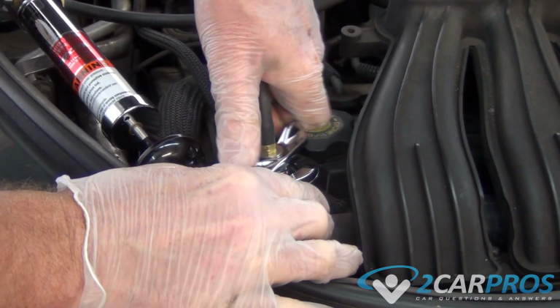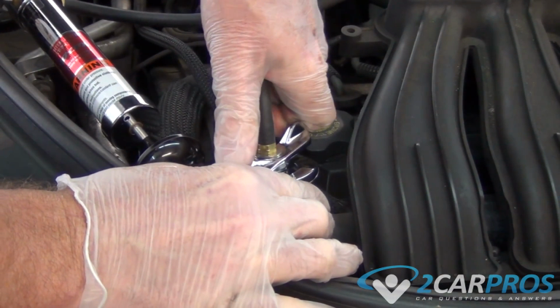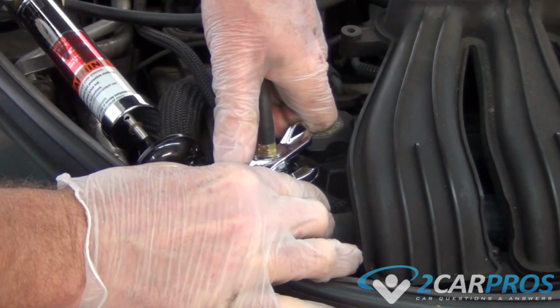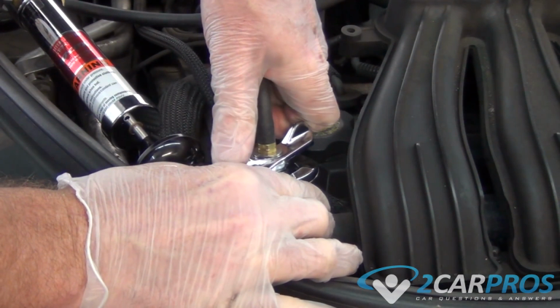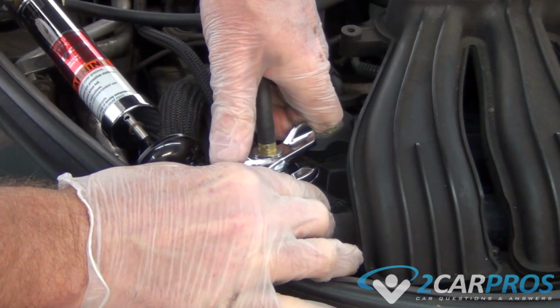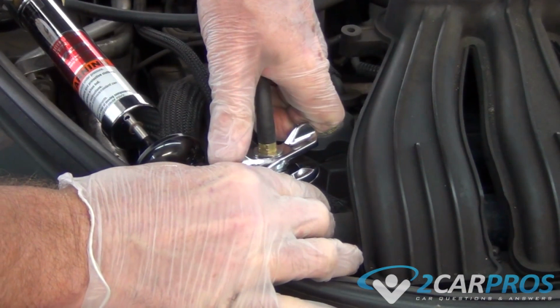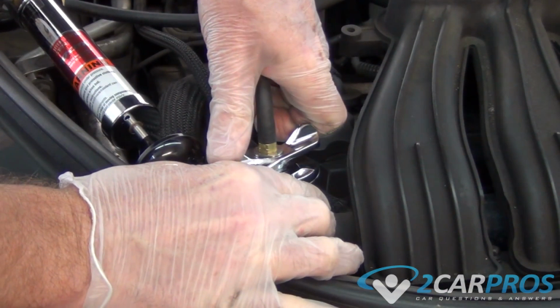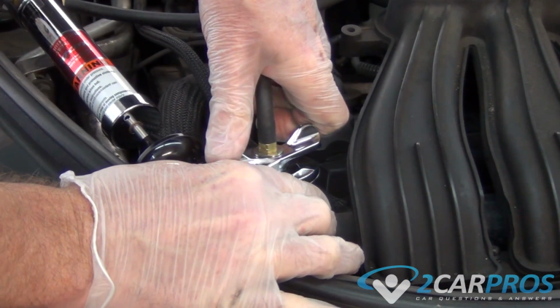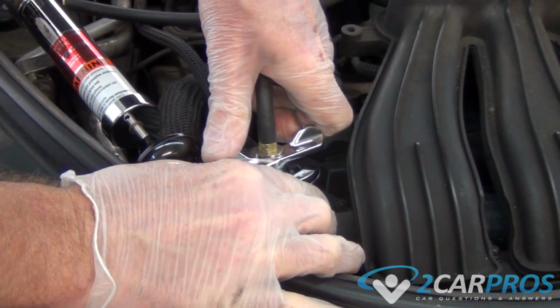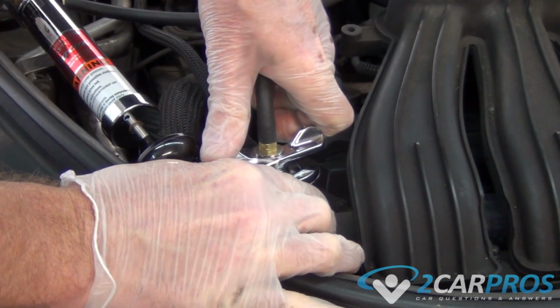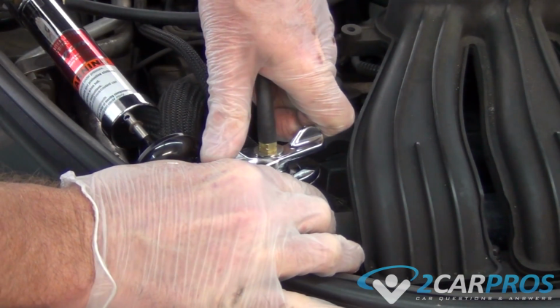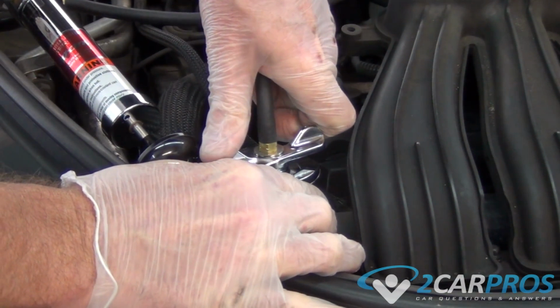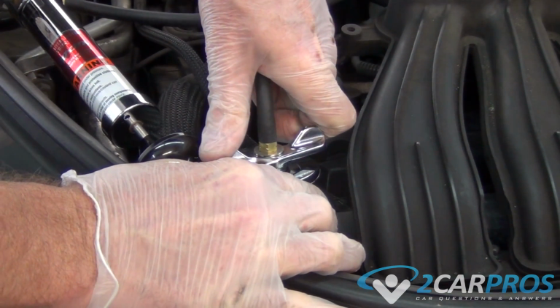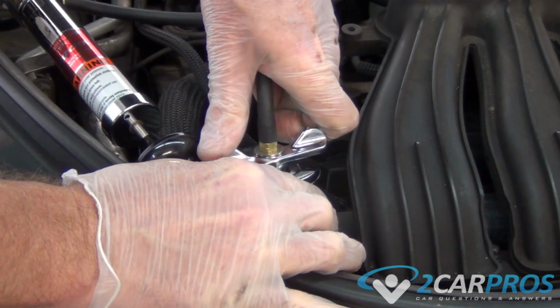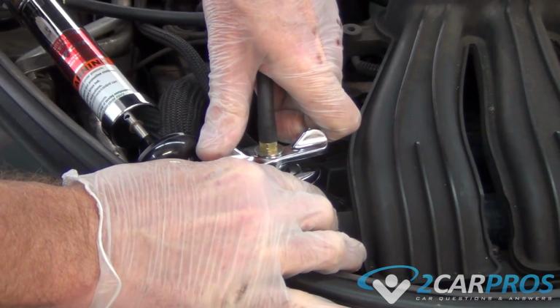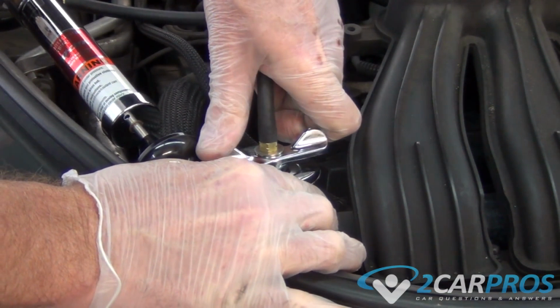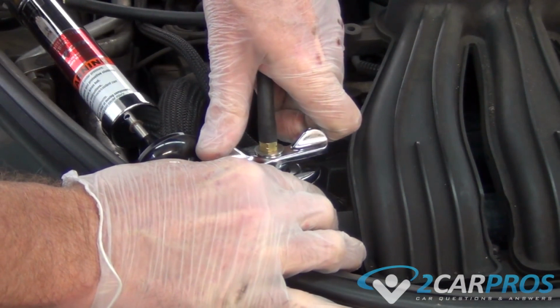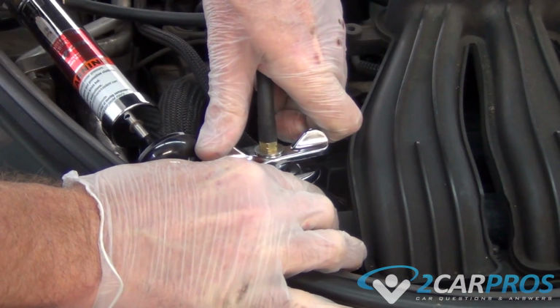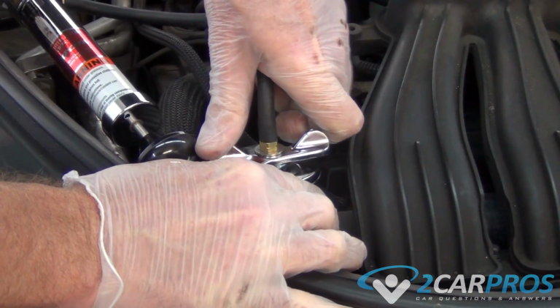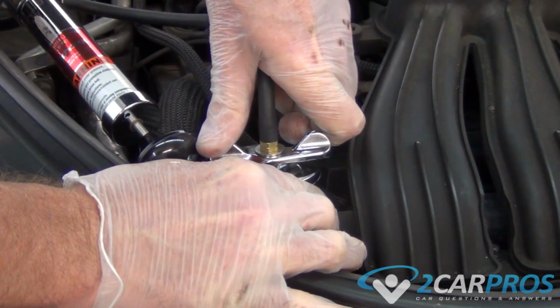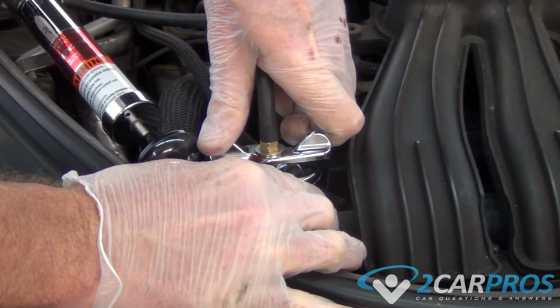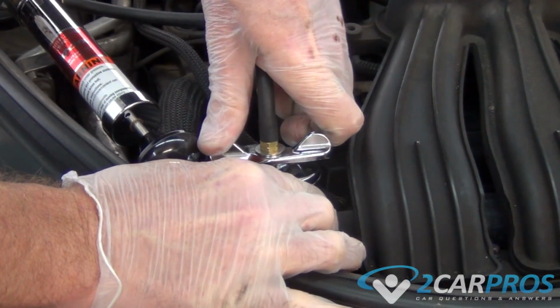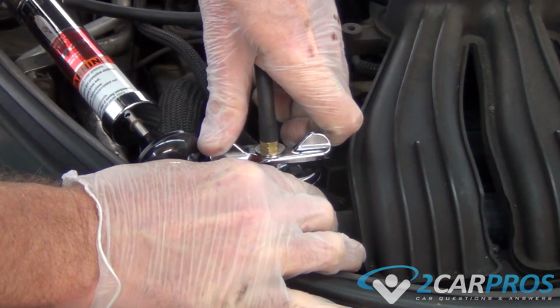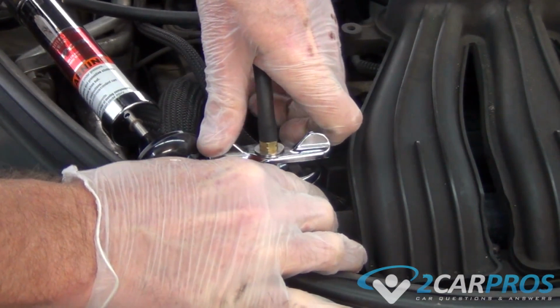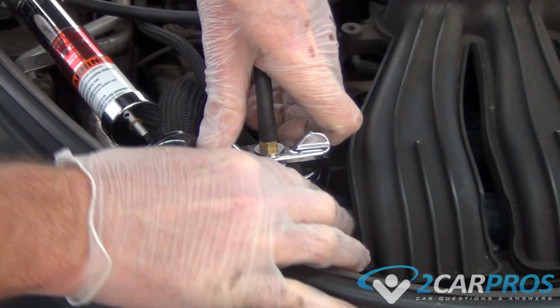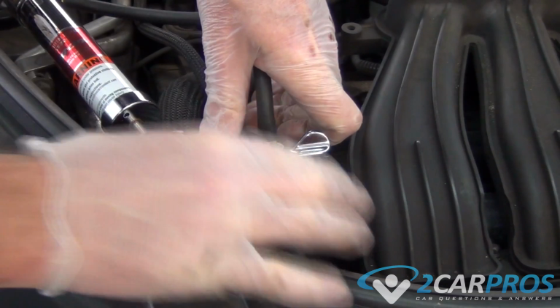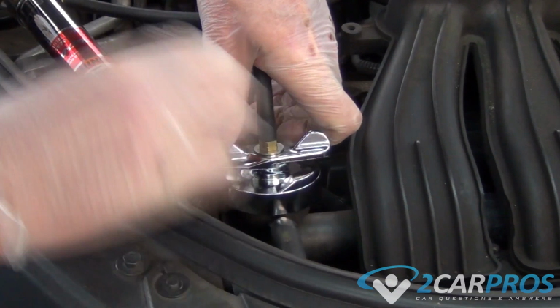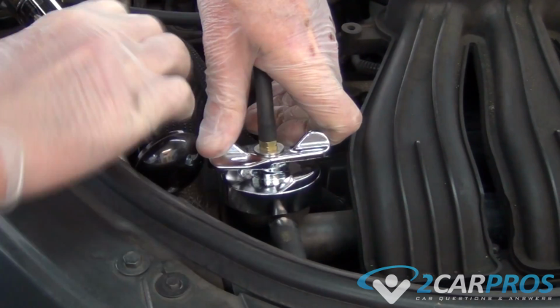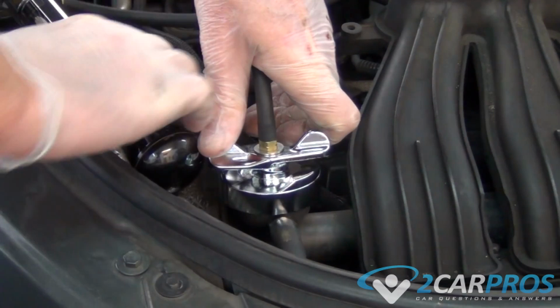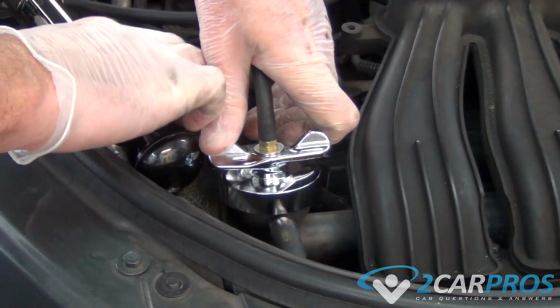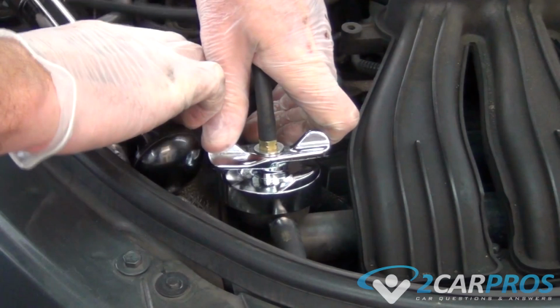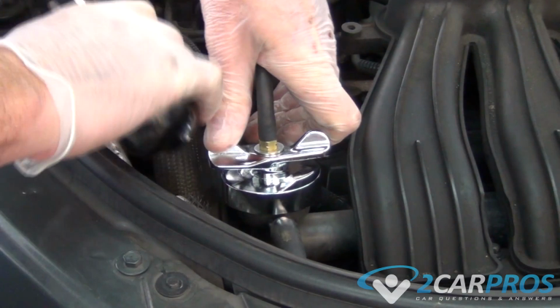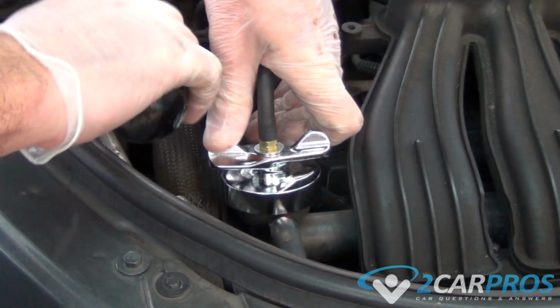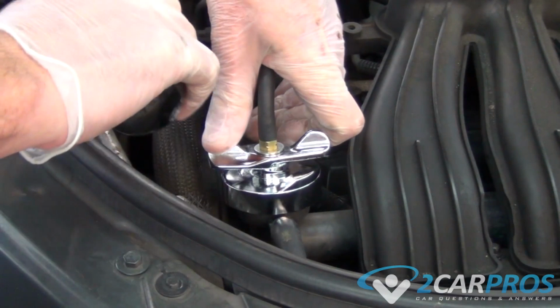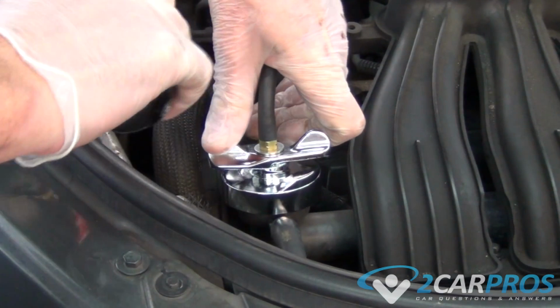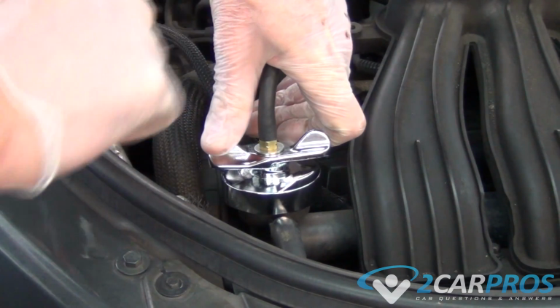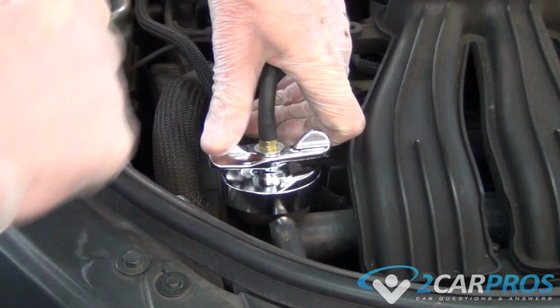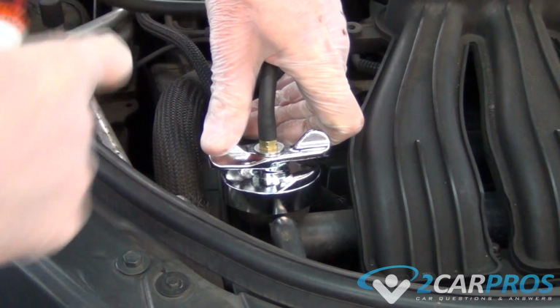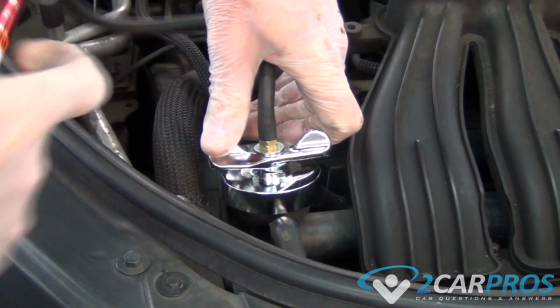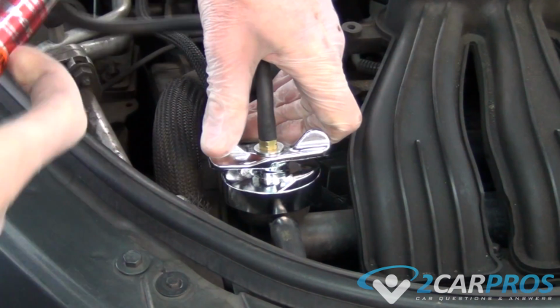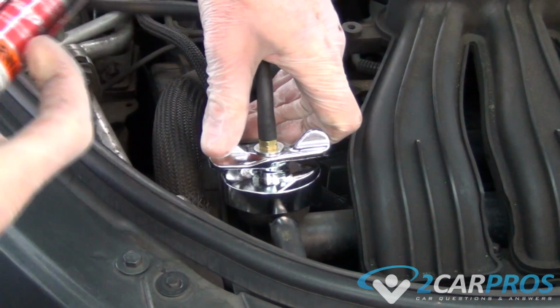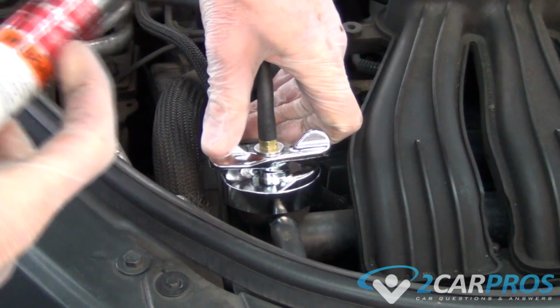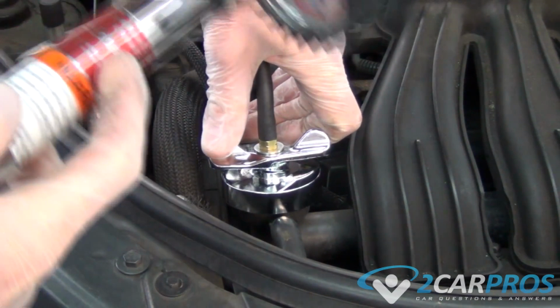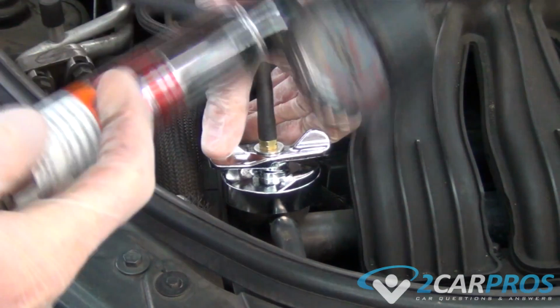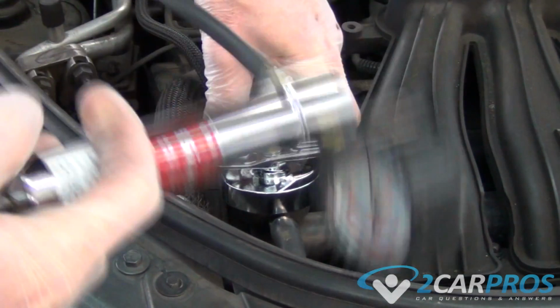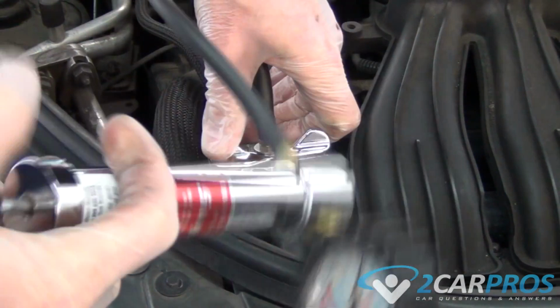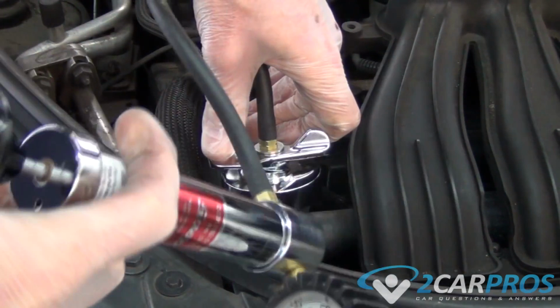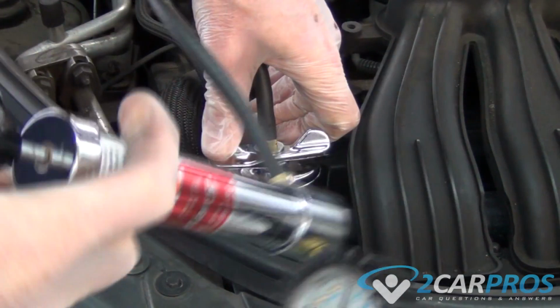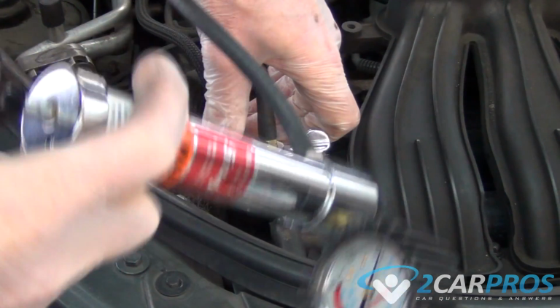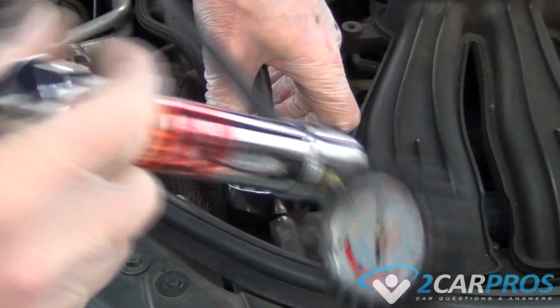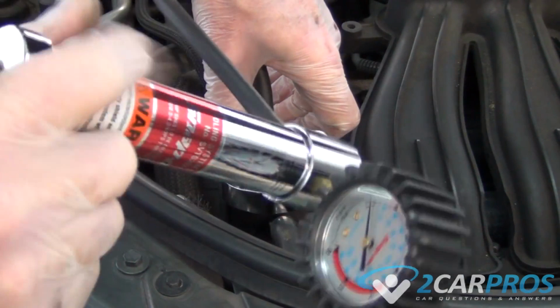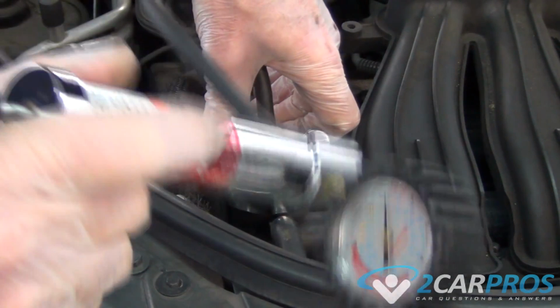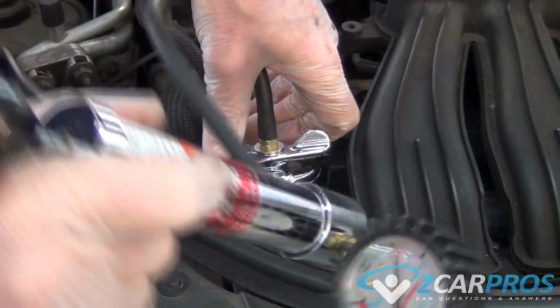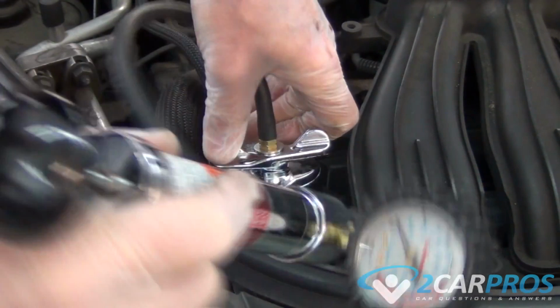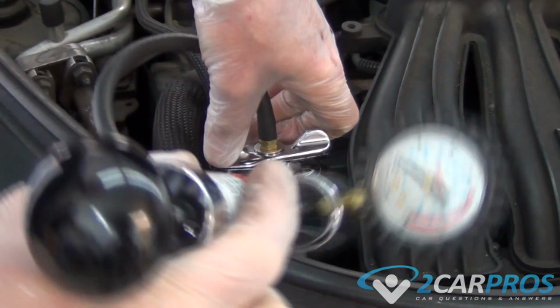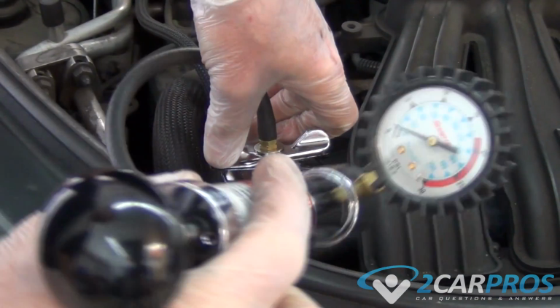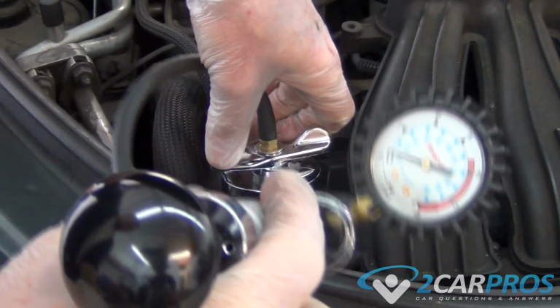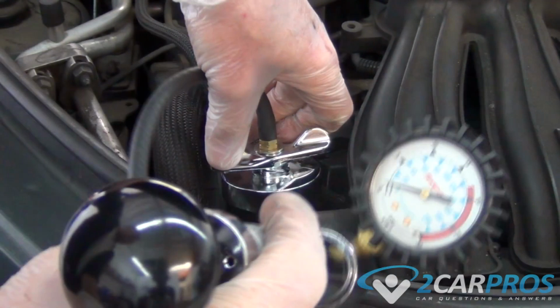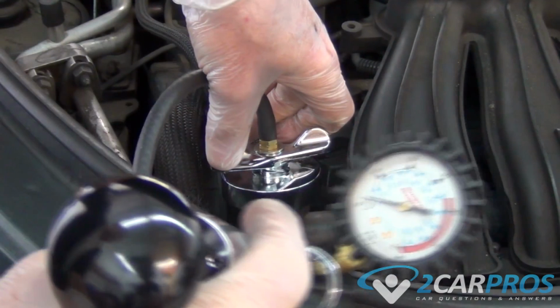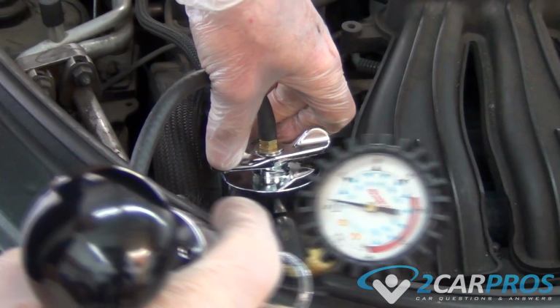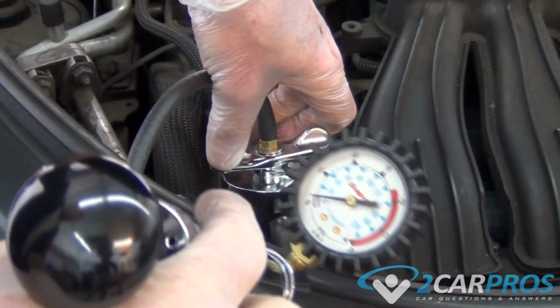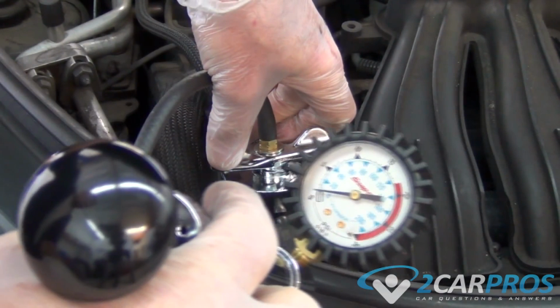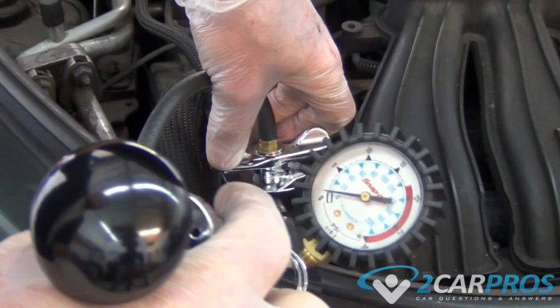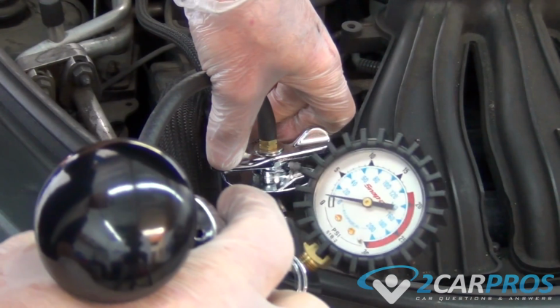Next, we can relieve the pressure from the testing mechanism, then remove the pressure tester and replace the radiator cap.